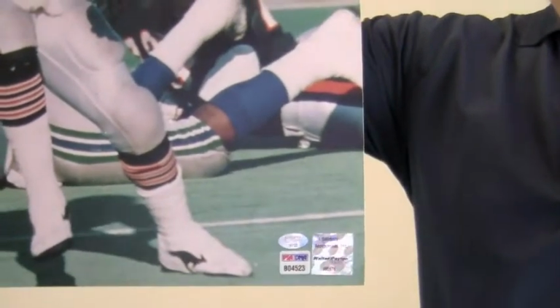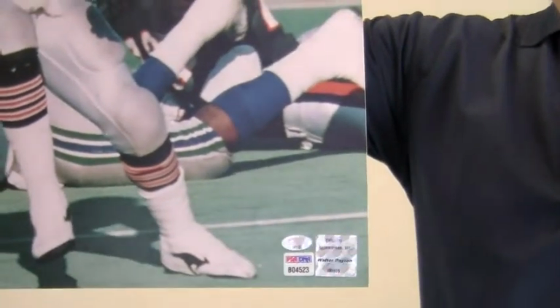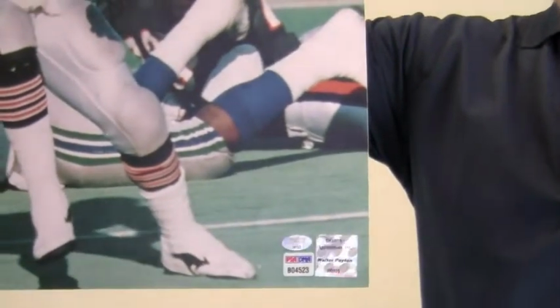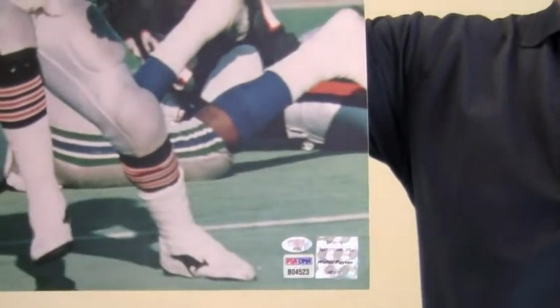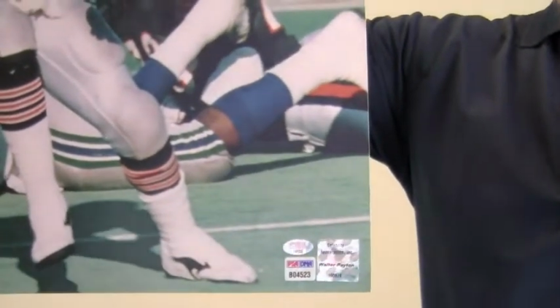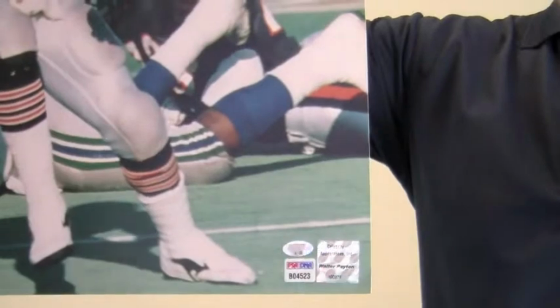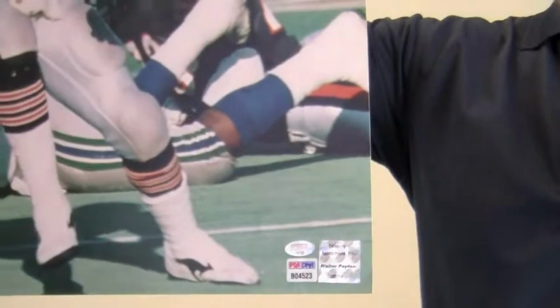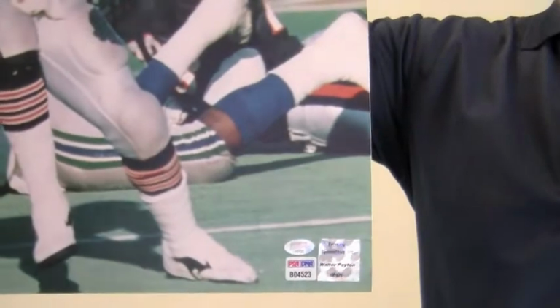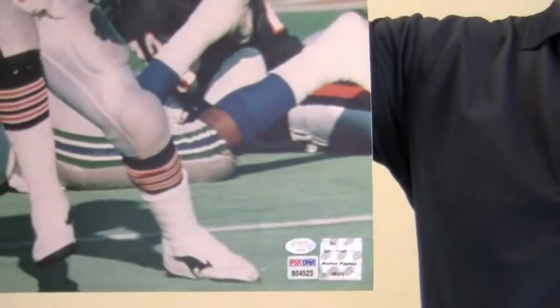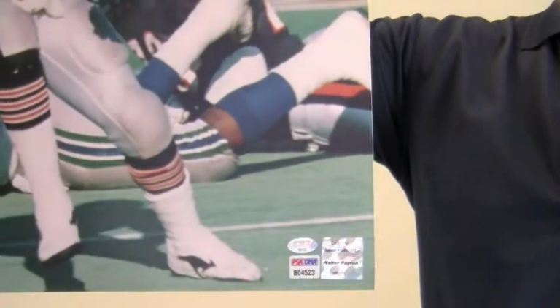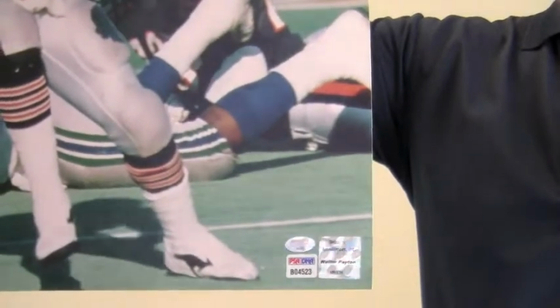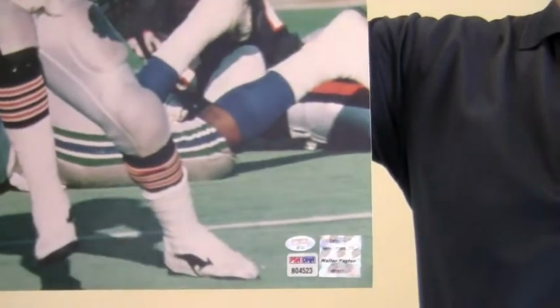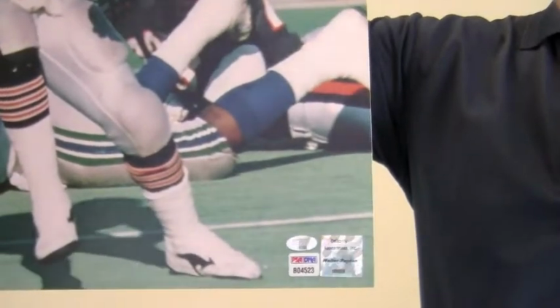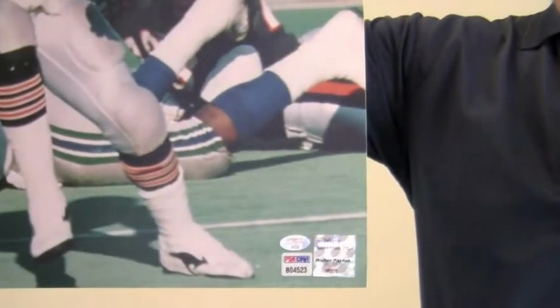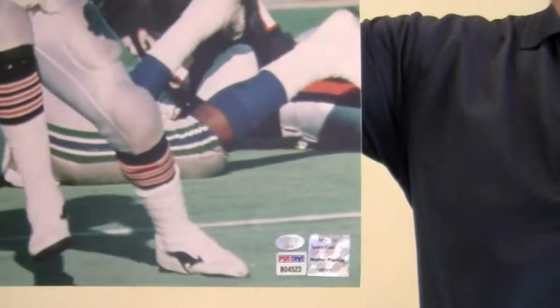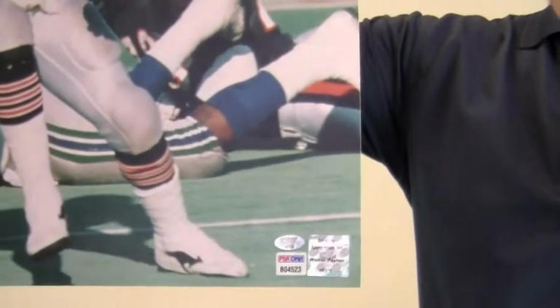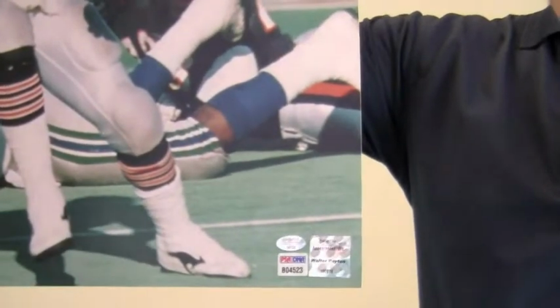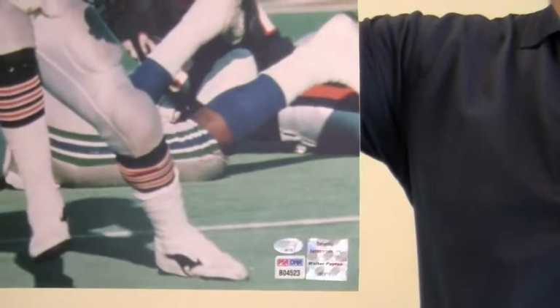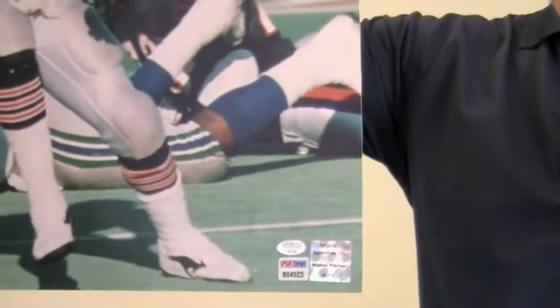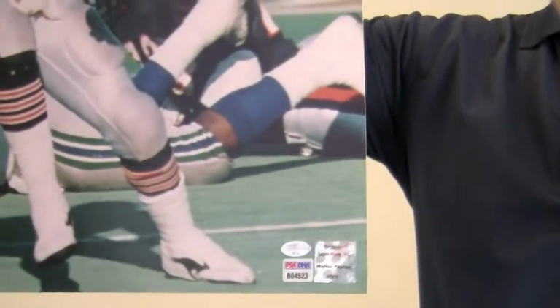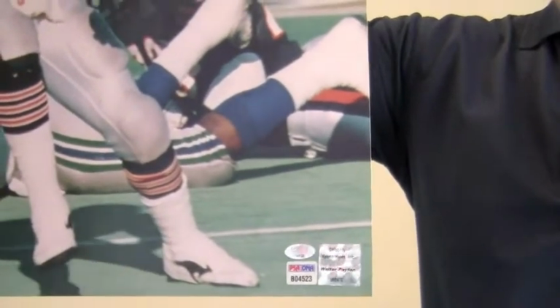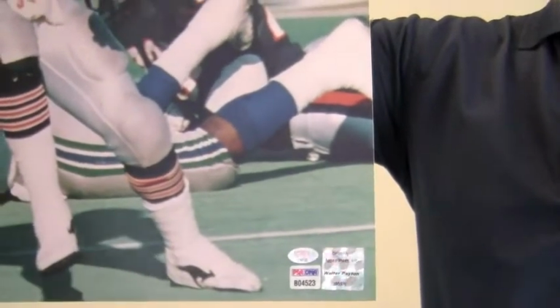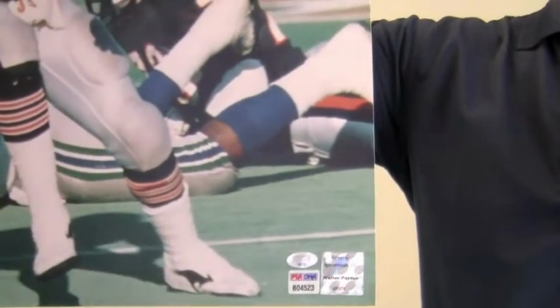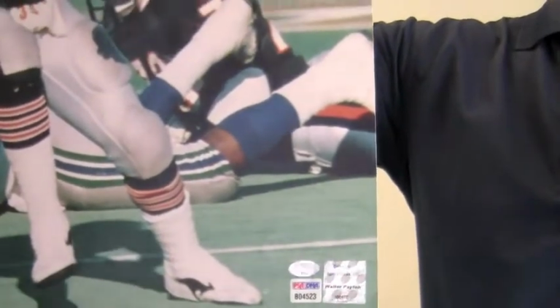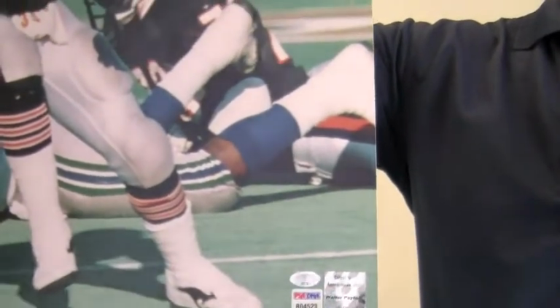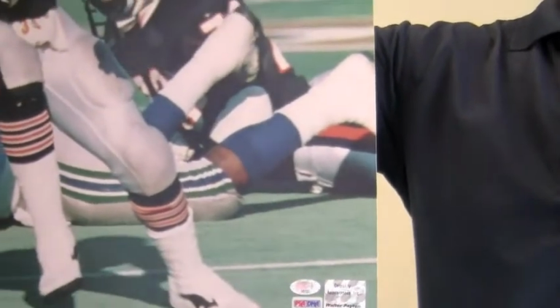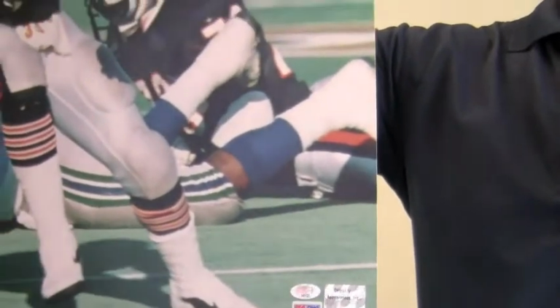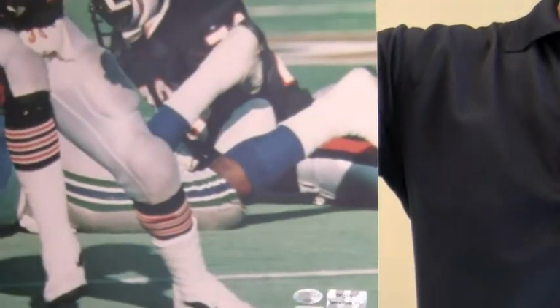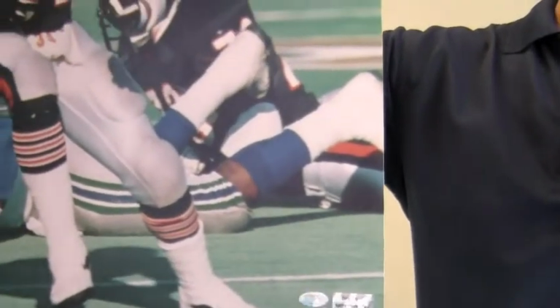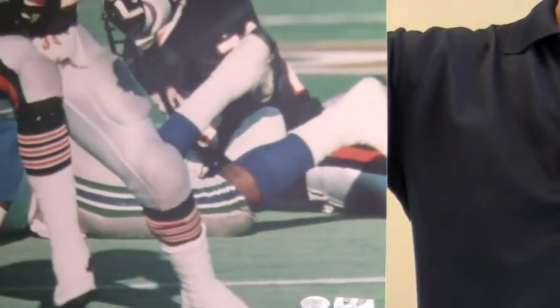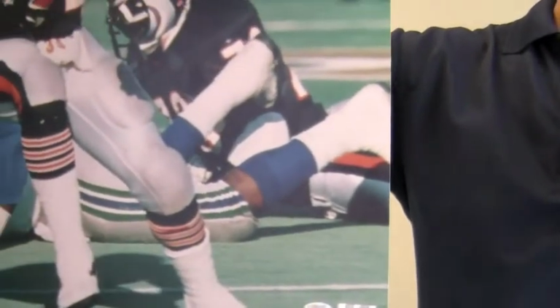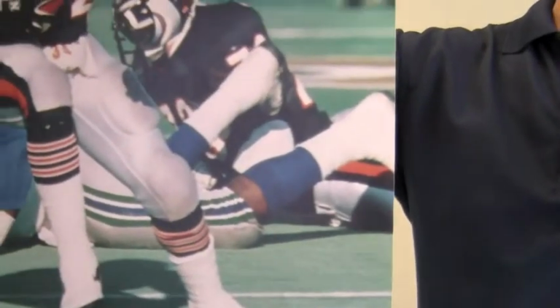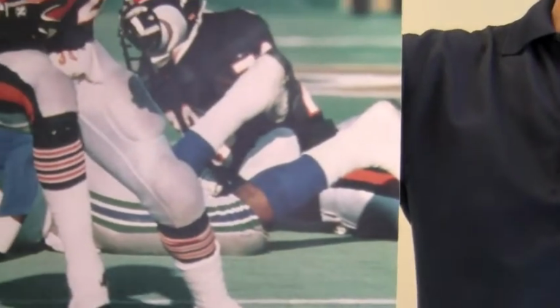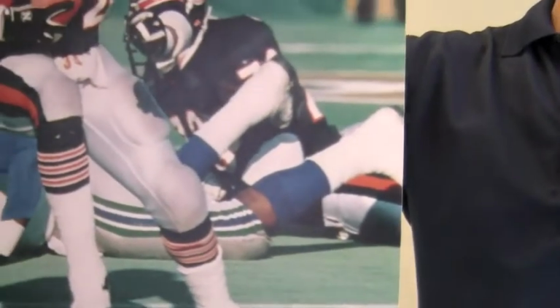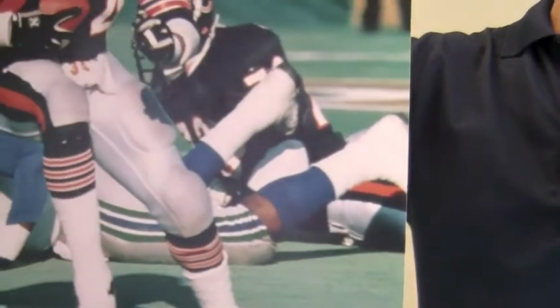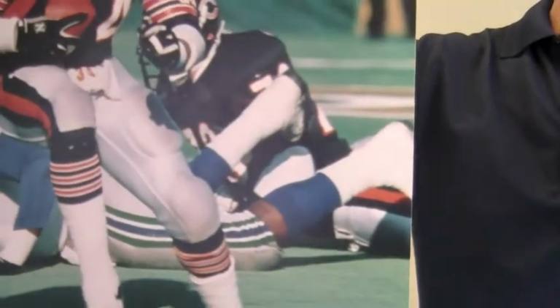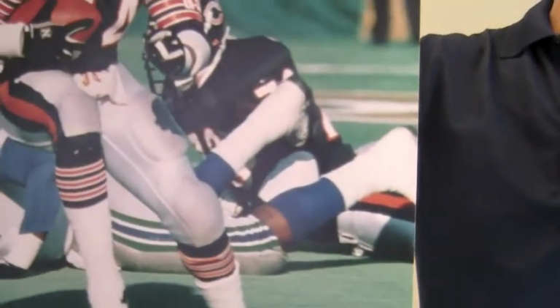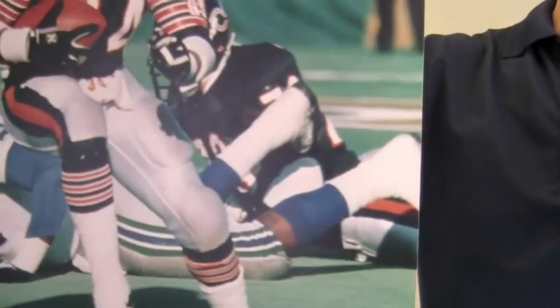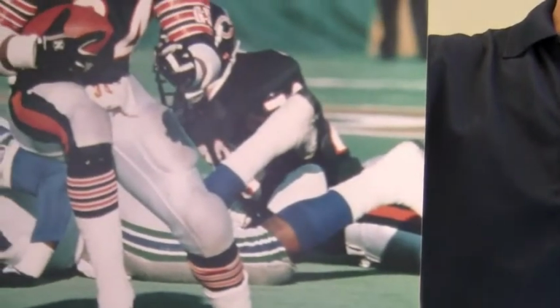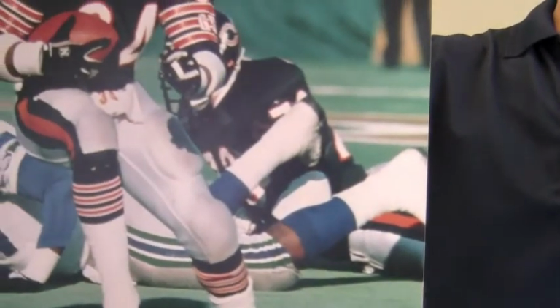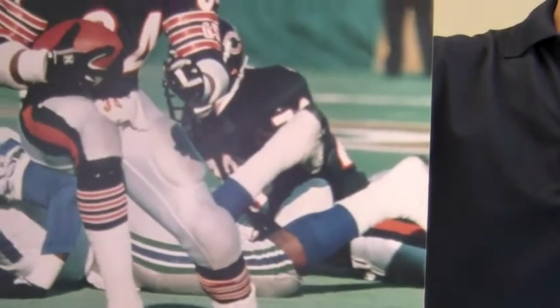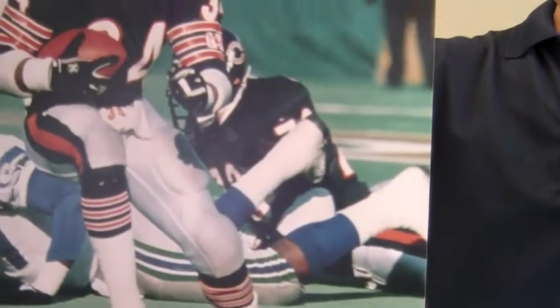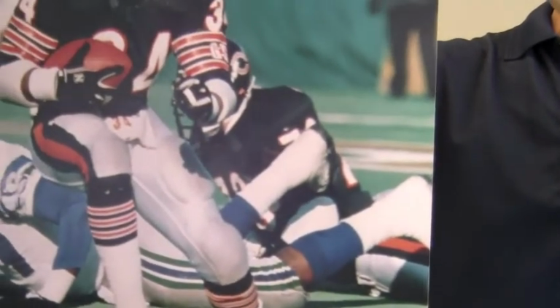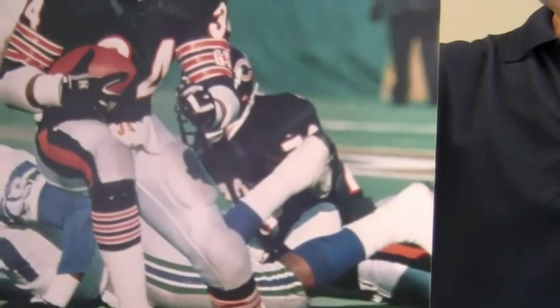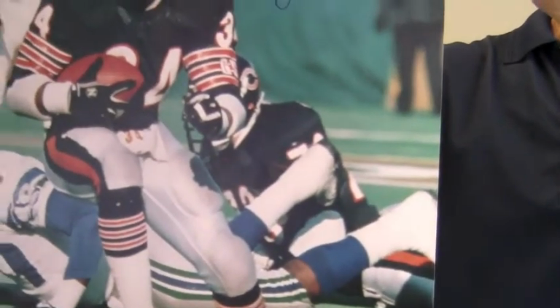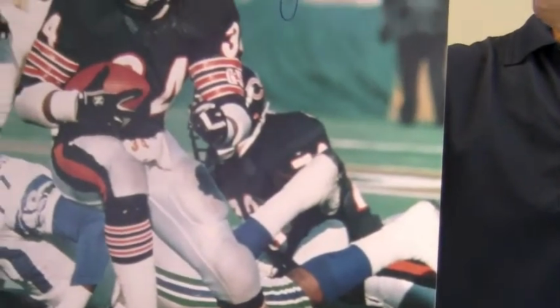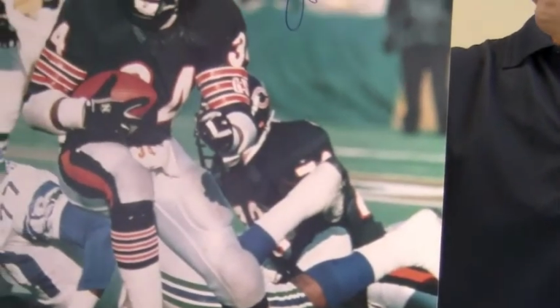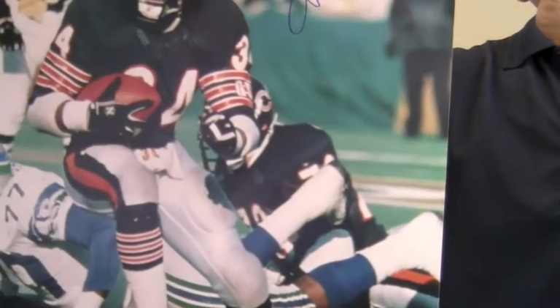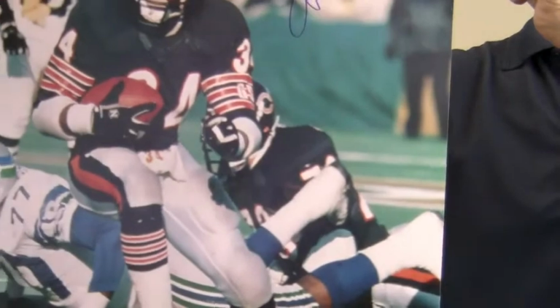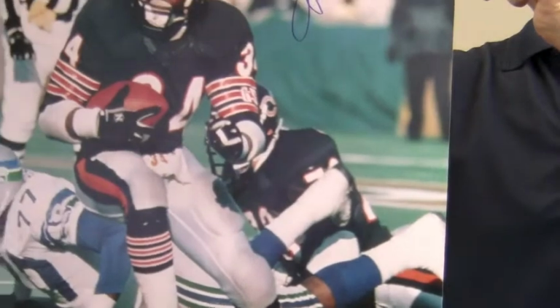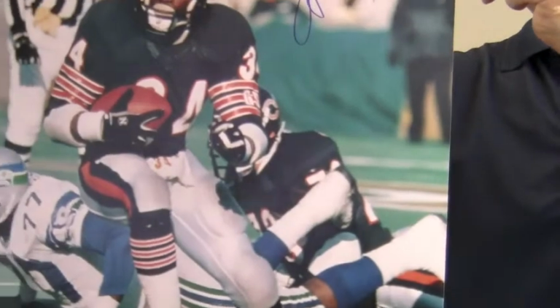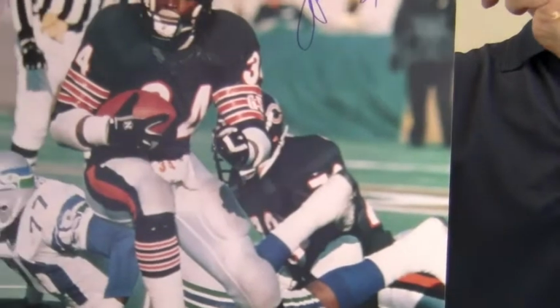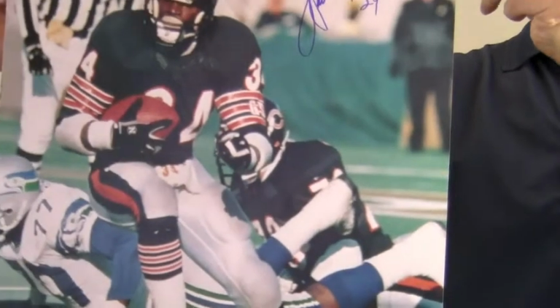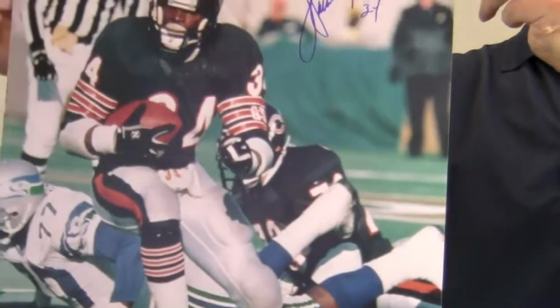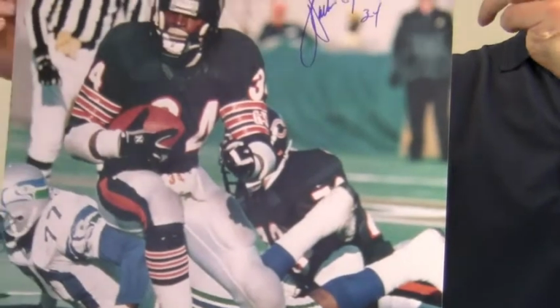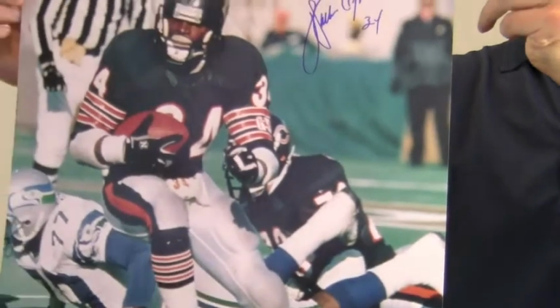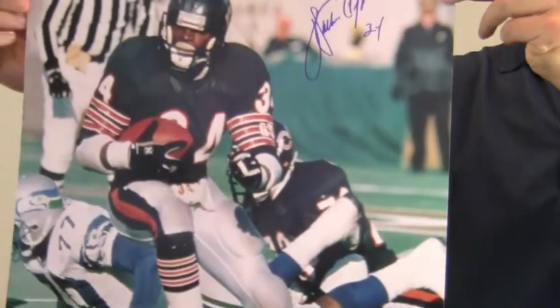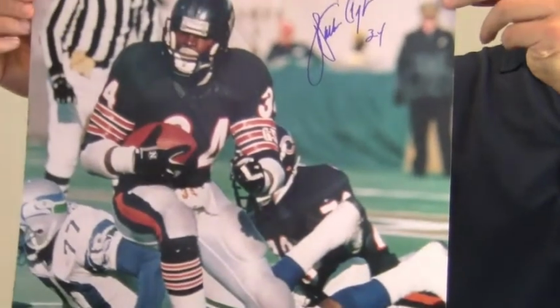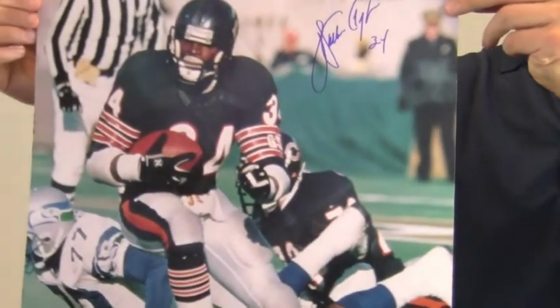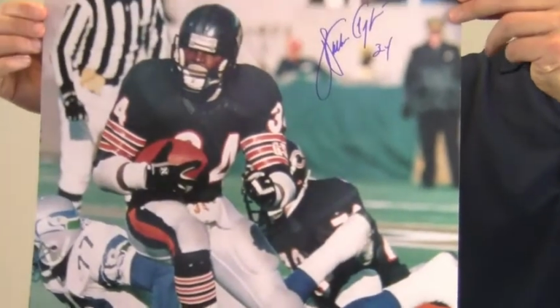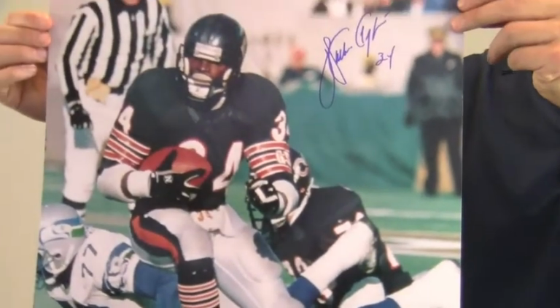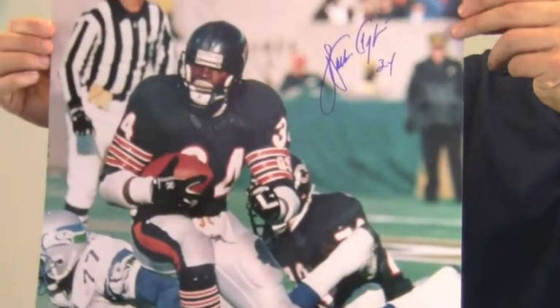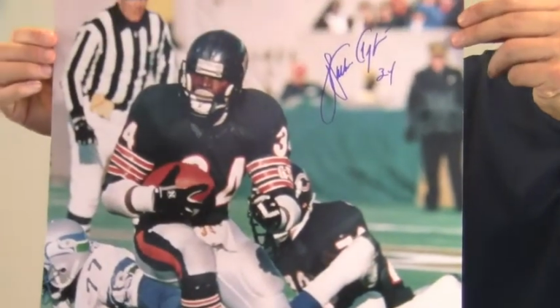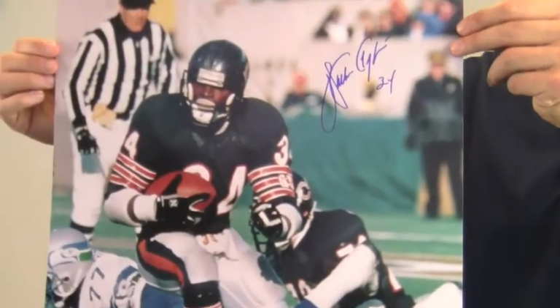It also features Payton's hologram sticker. This photo, signed by the legendary Super Bowl champ, is likely to increase in value over time.